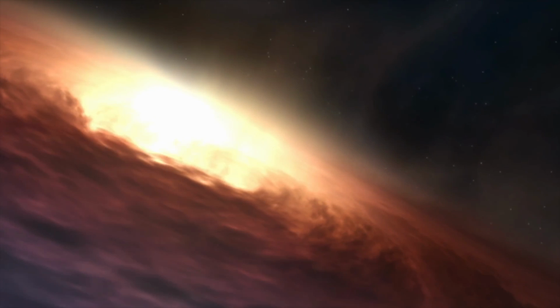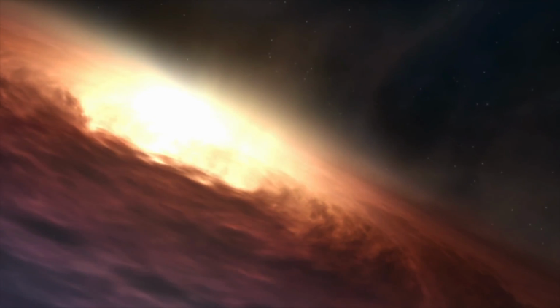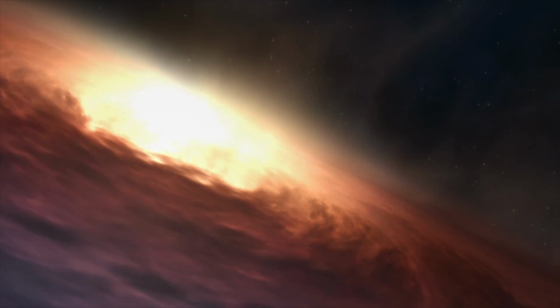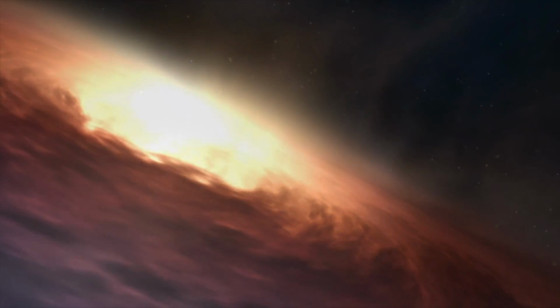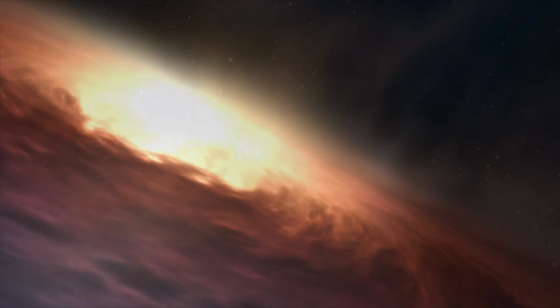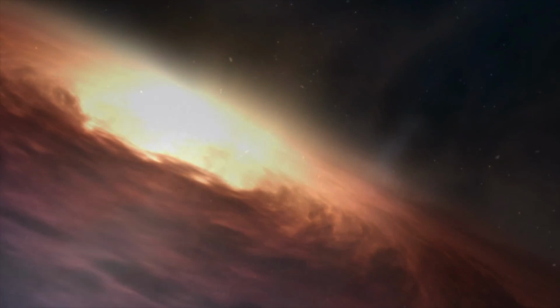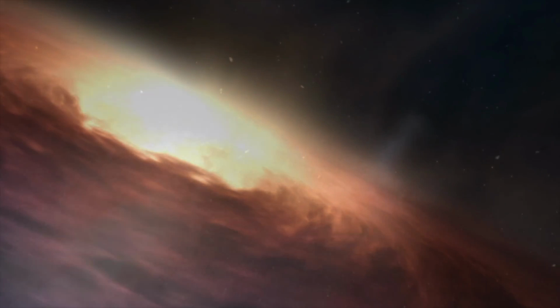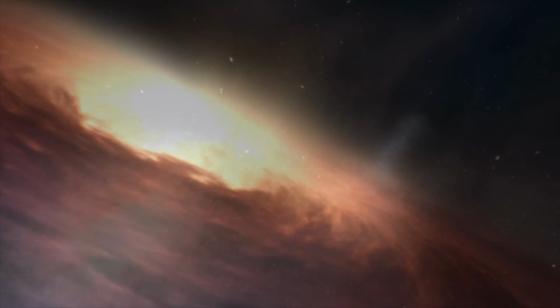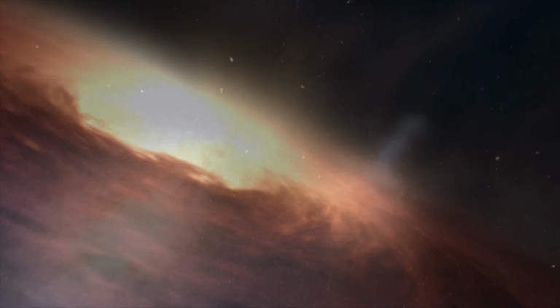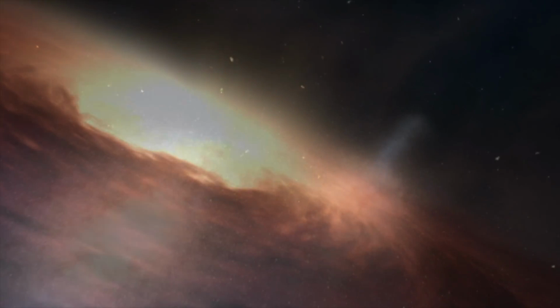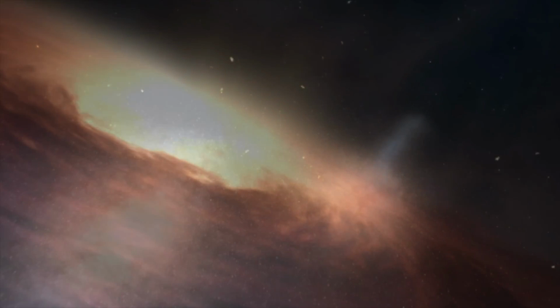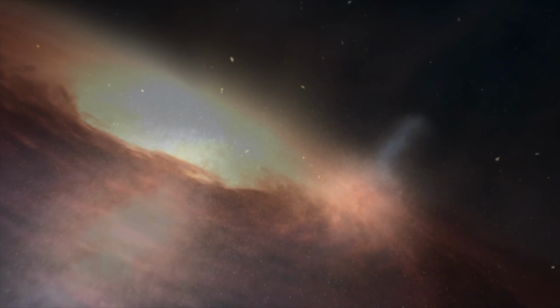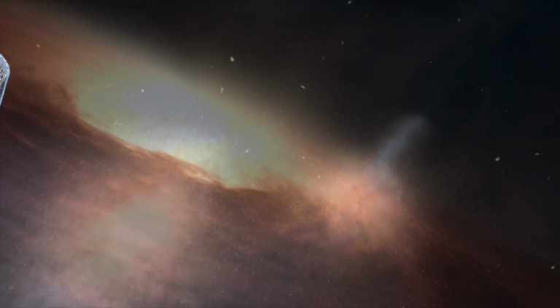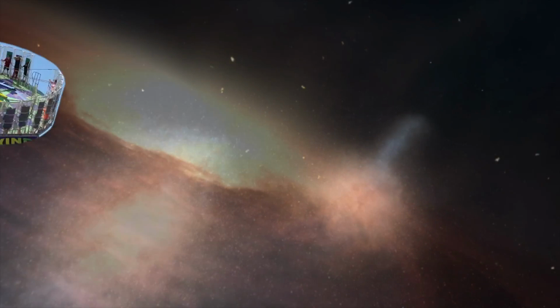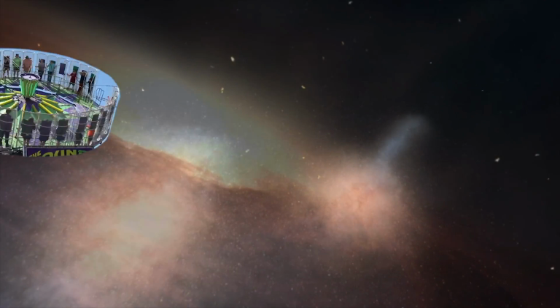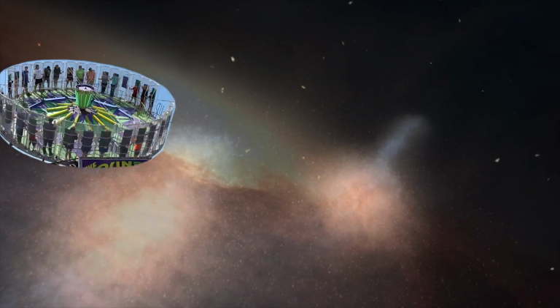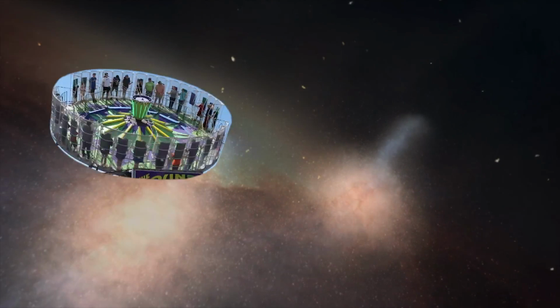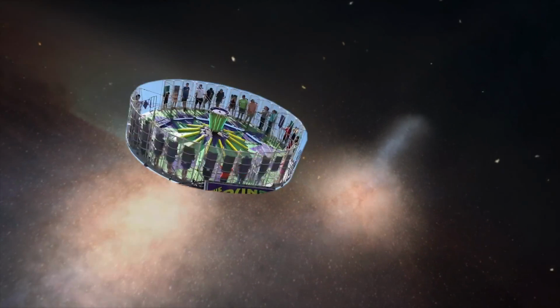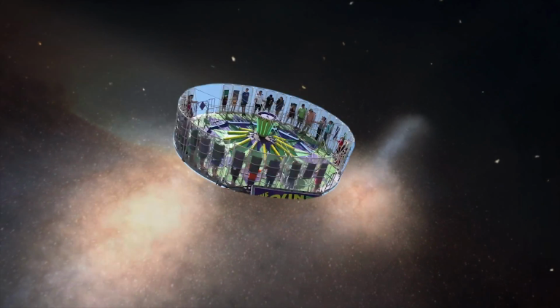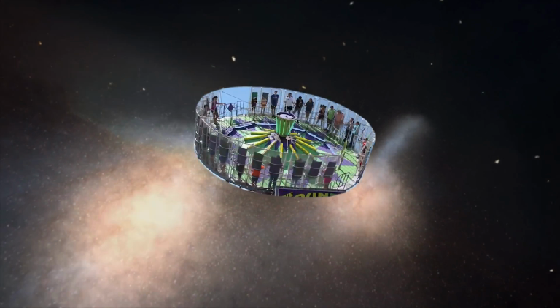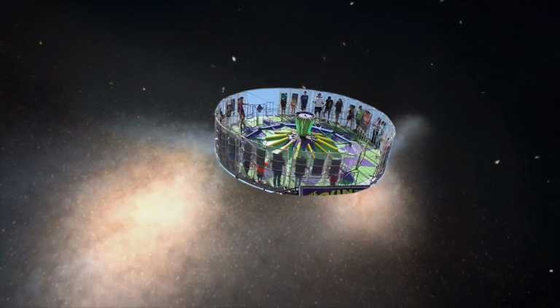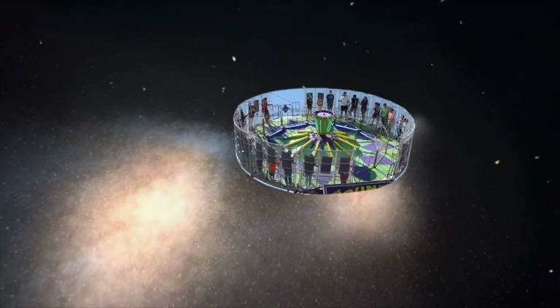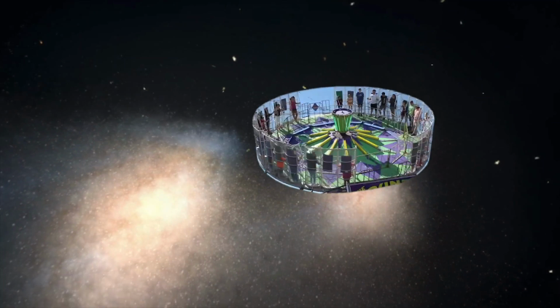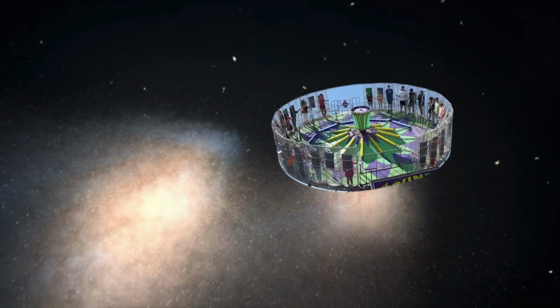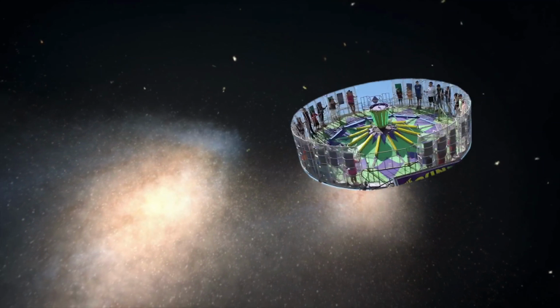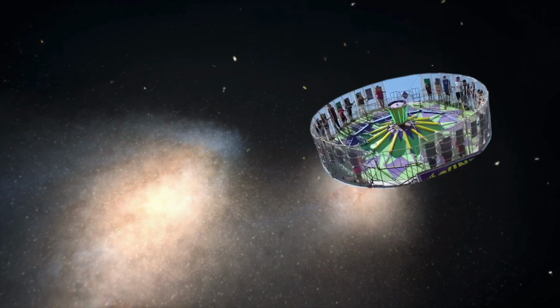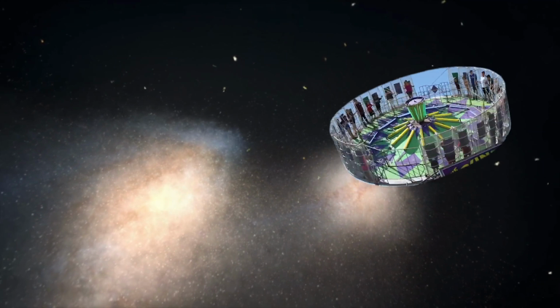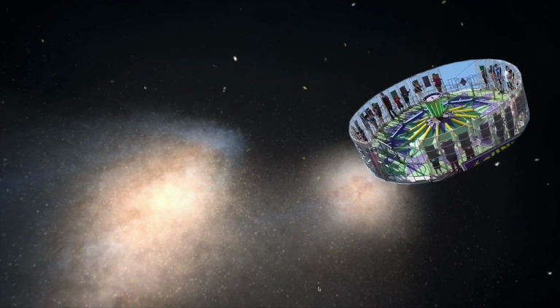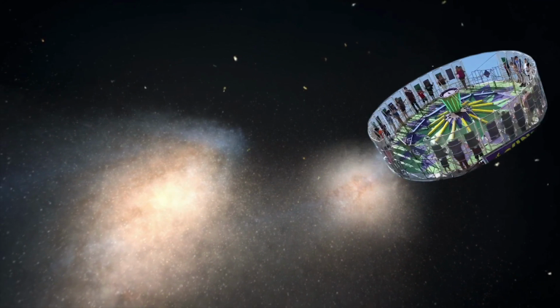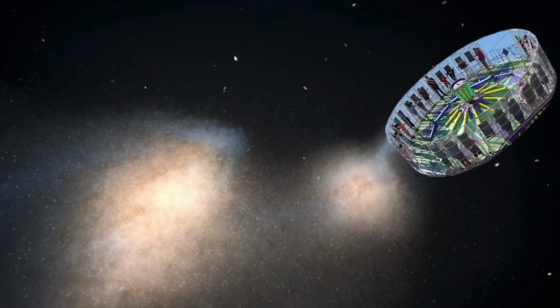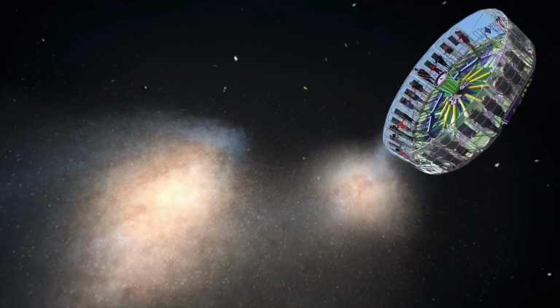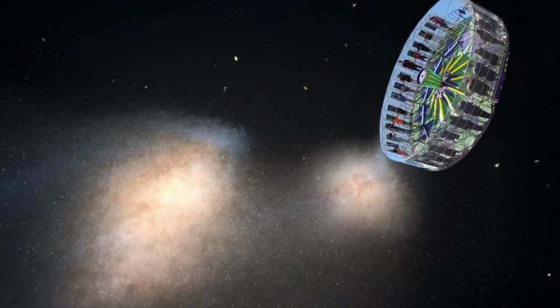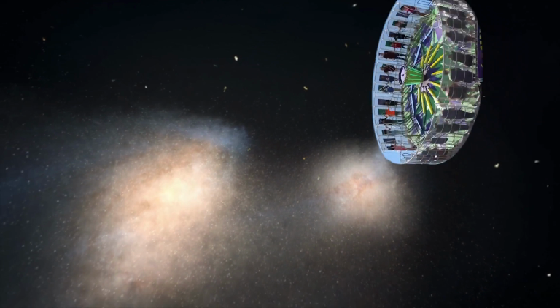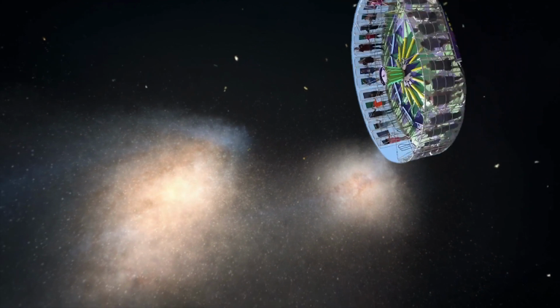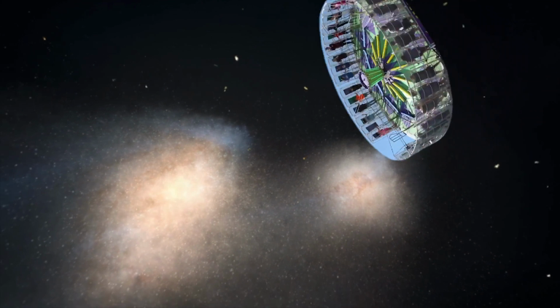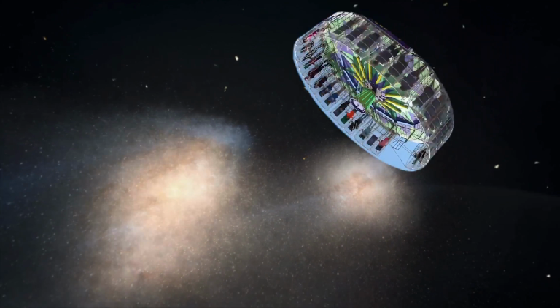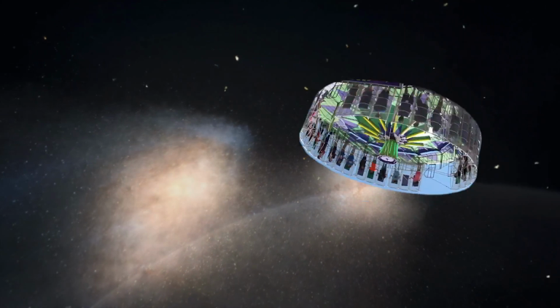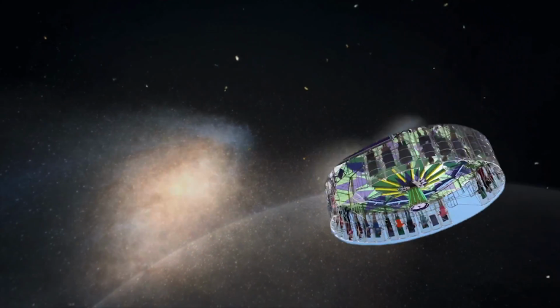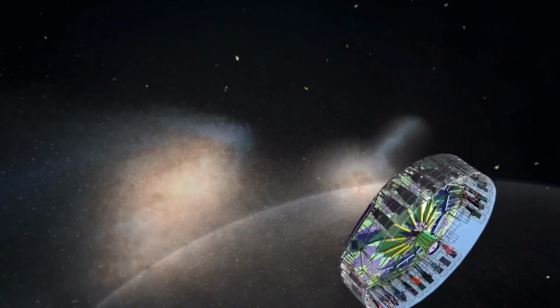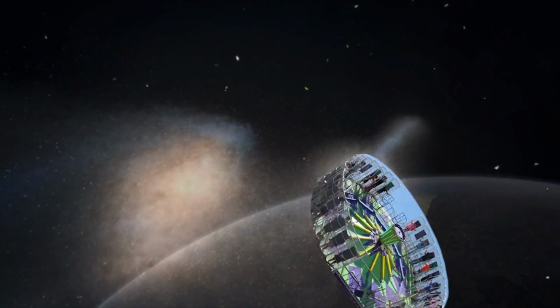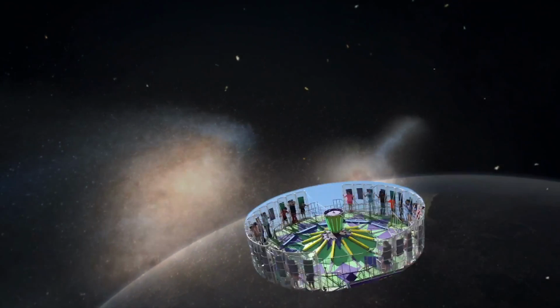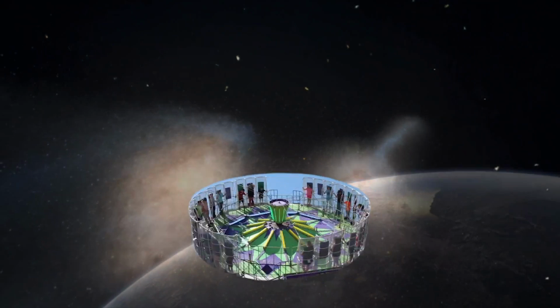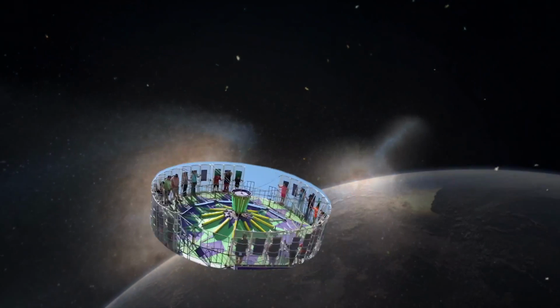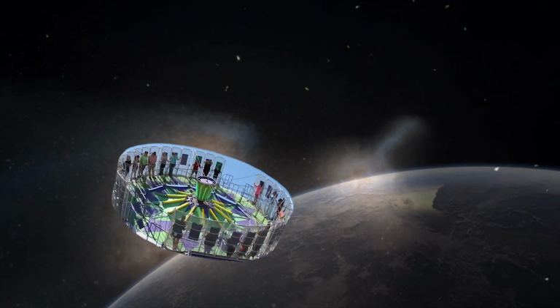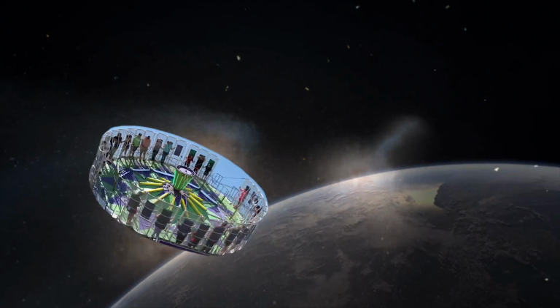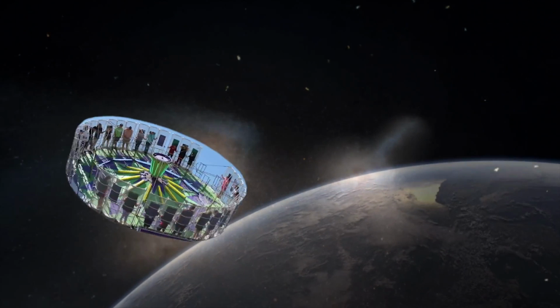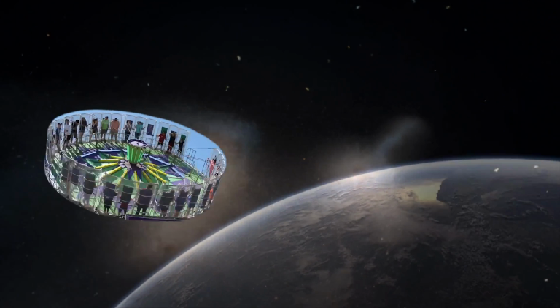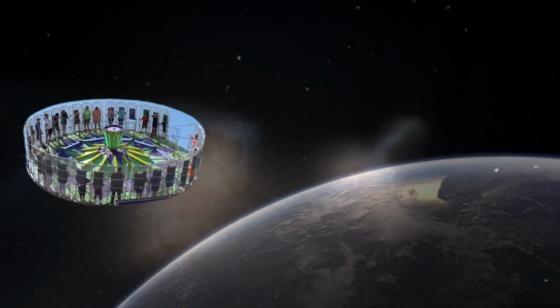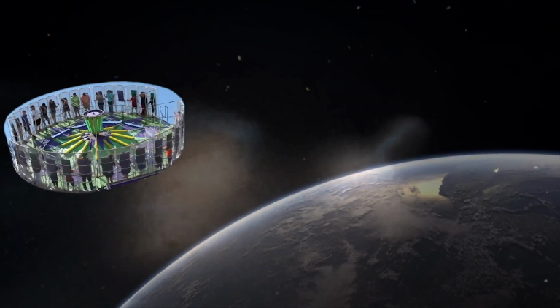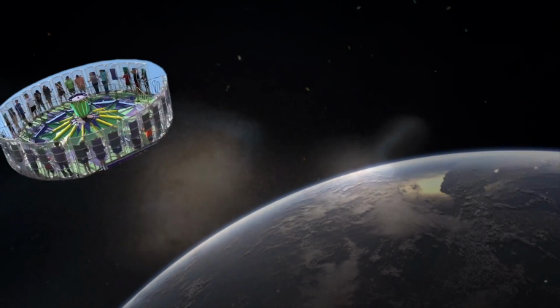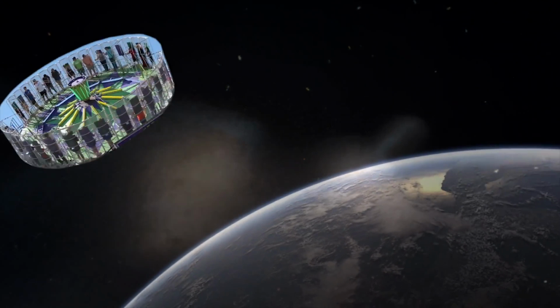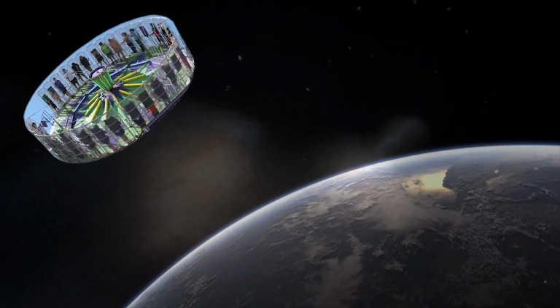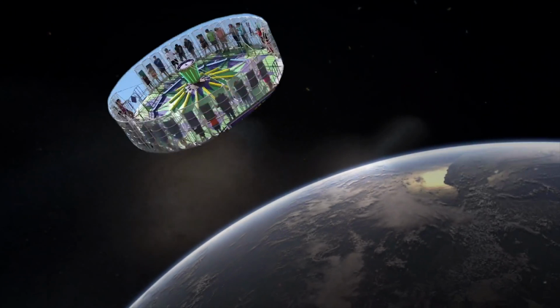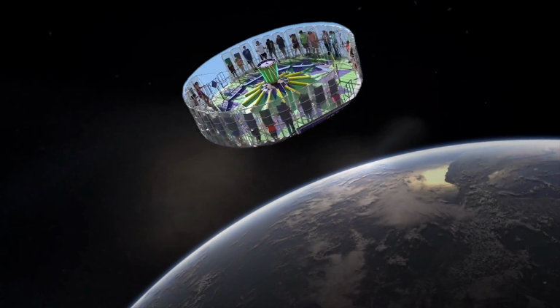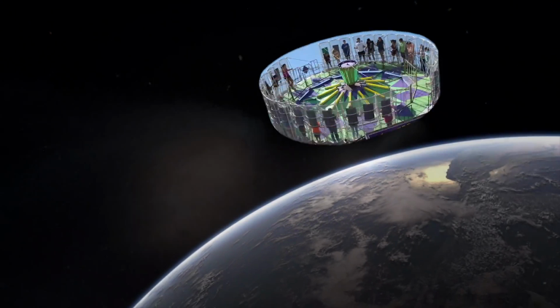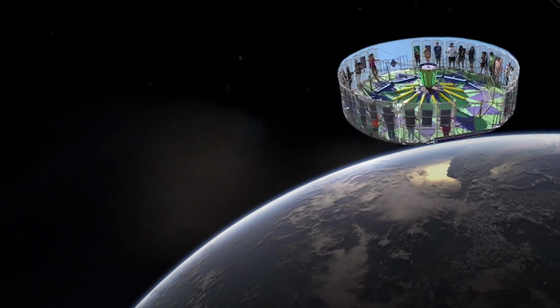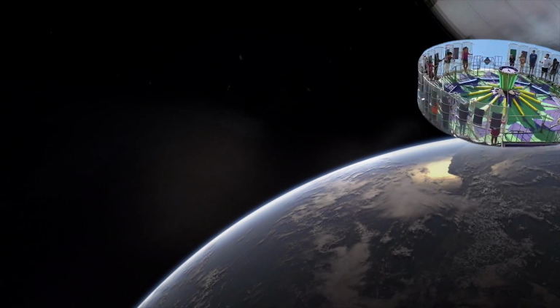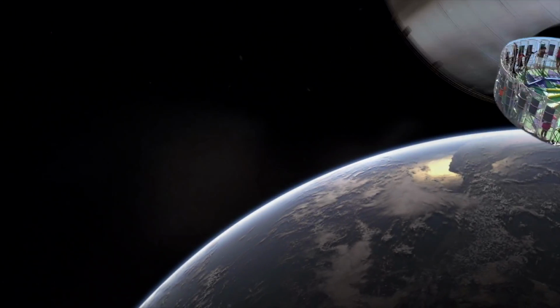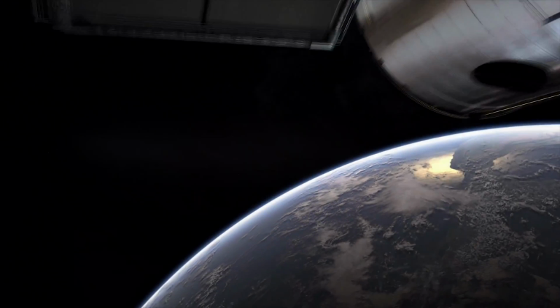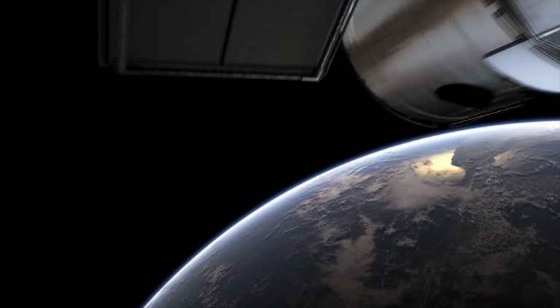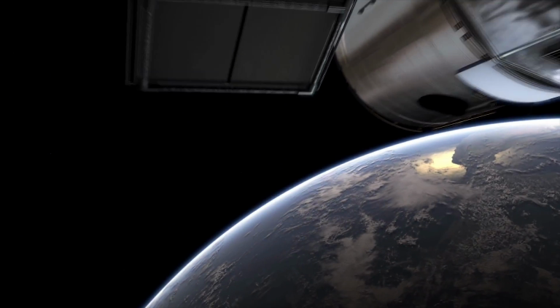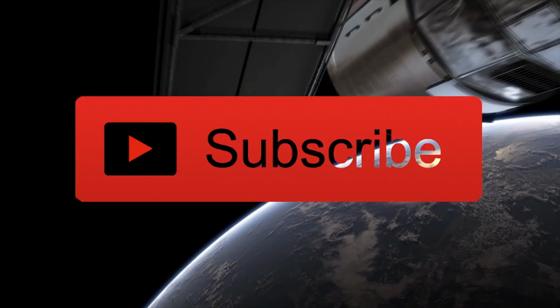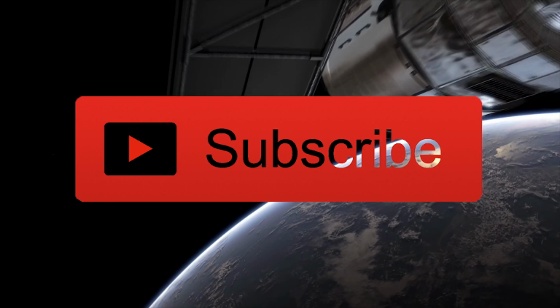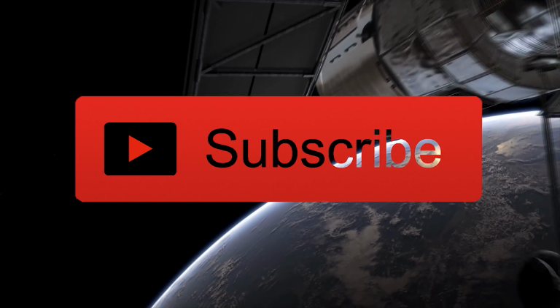For now, we can just imagine cruising through space on our giant fairground ride. Let us know in the comments what you think you'd need gravity for in space, and please don't forget to subscribe.